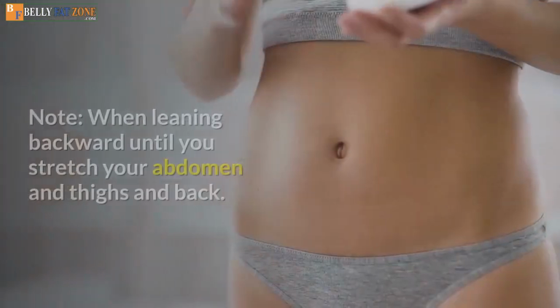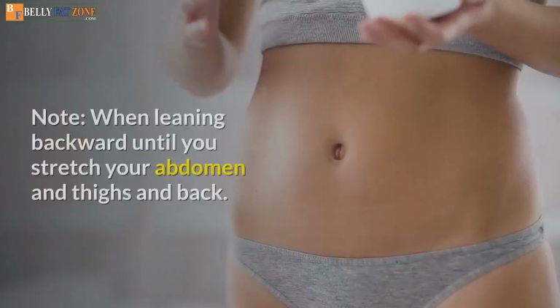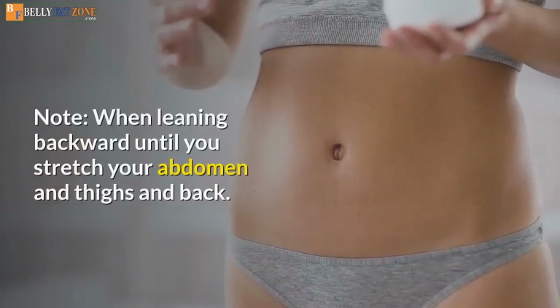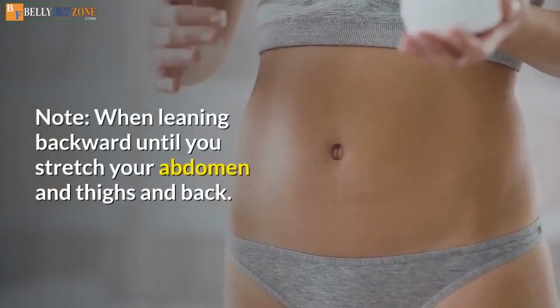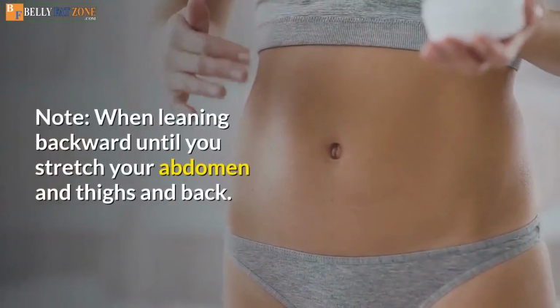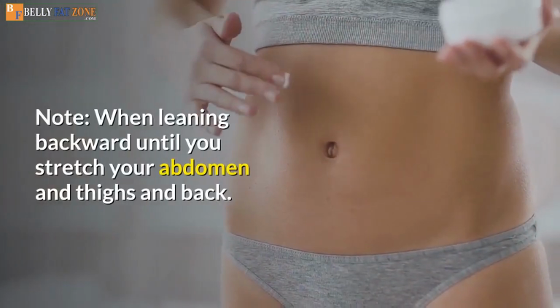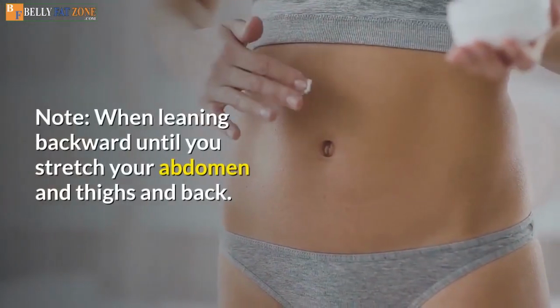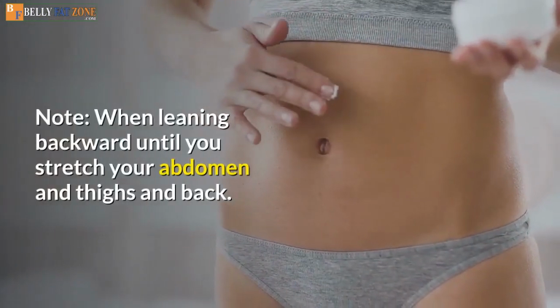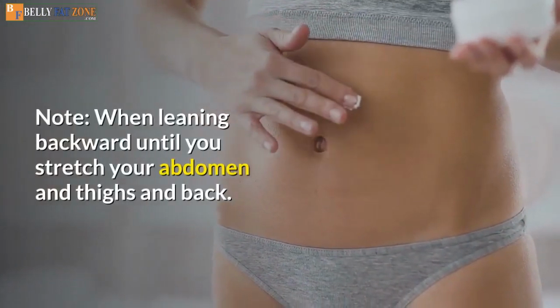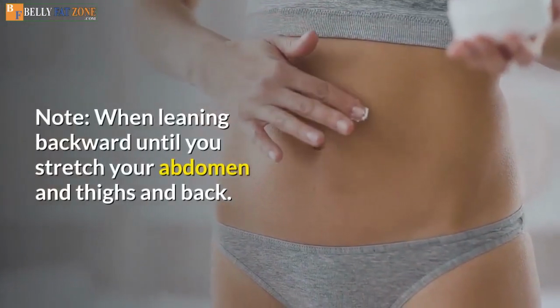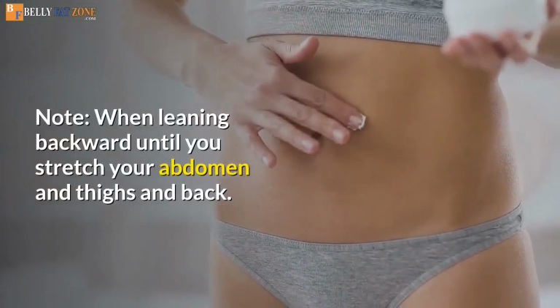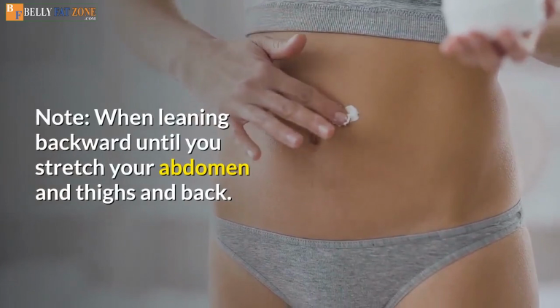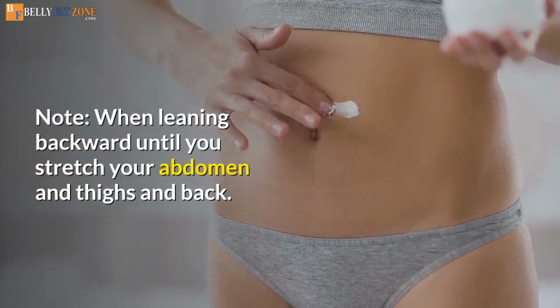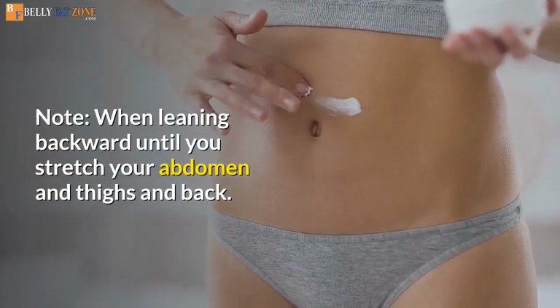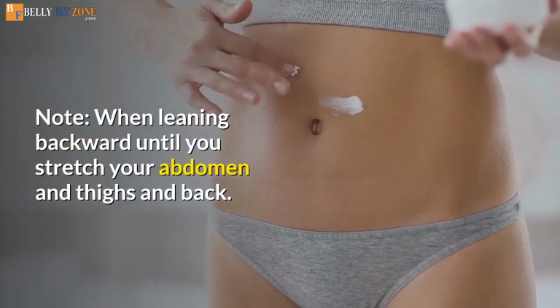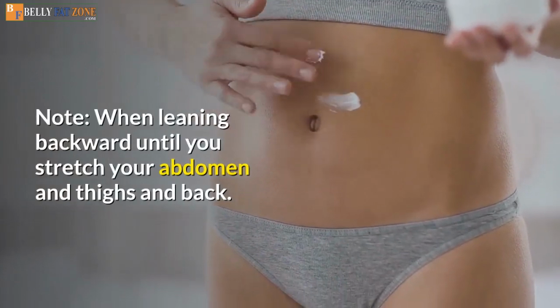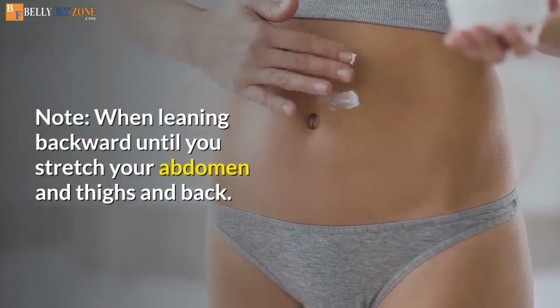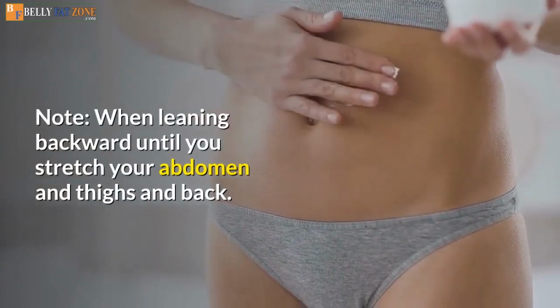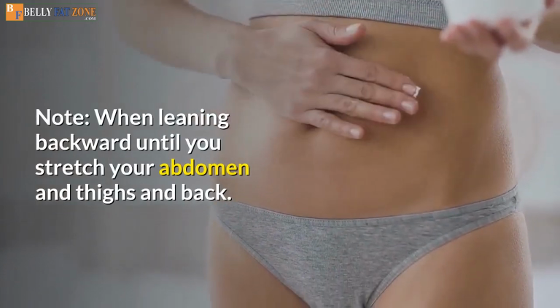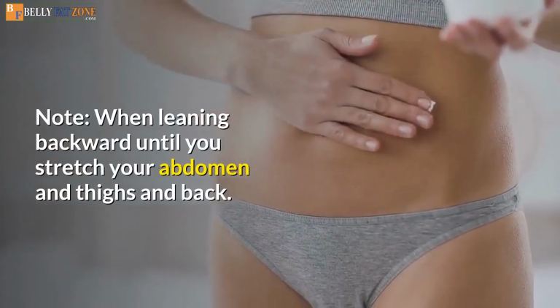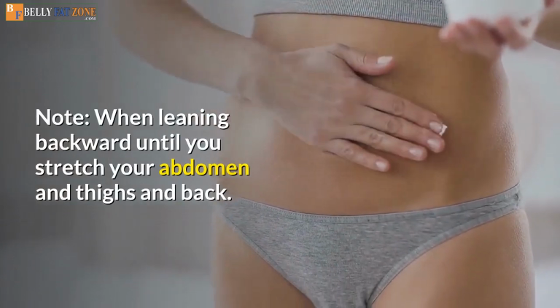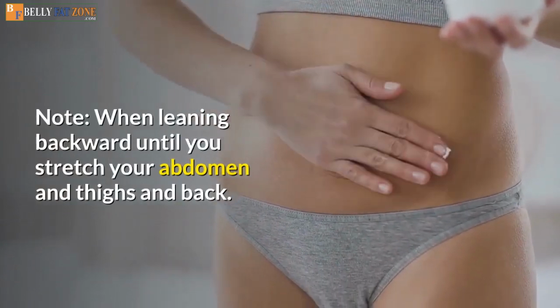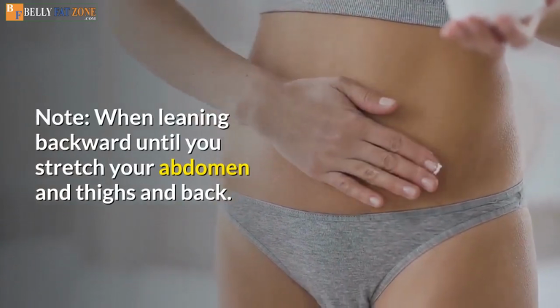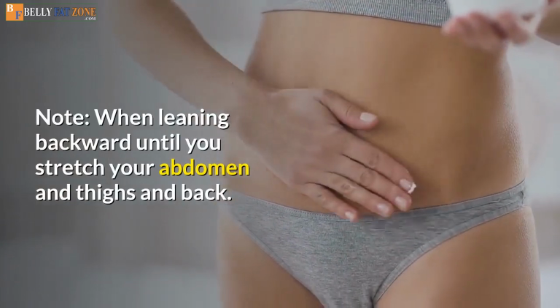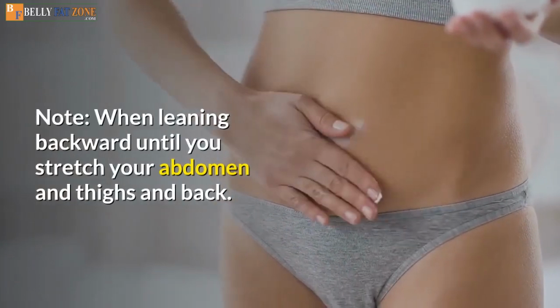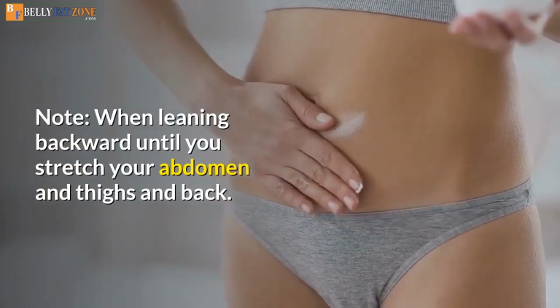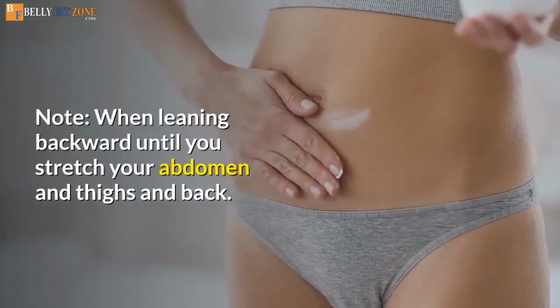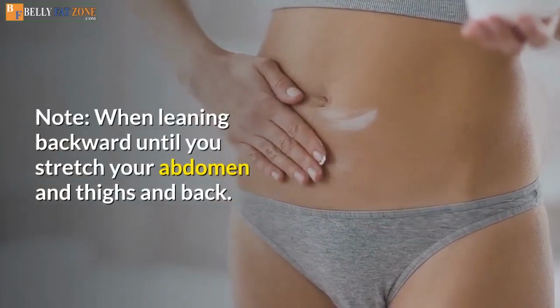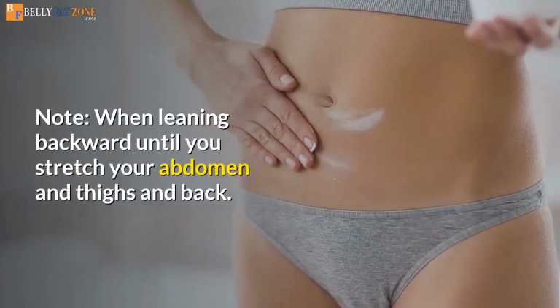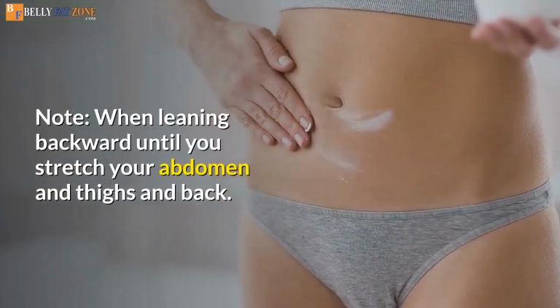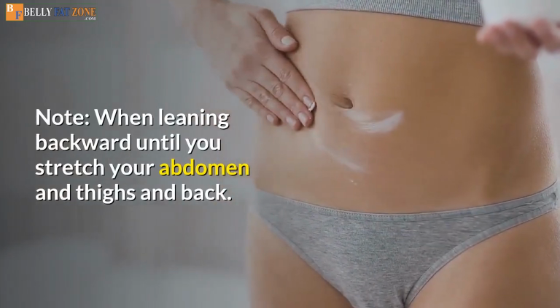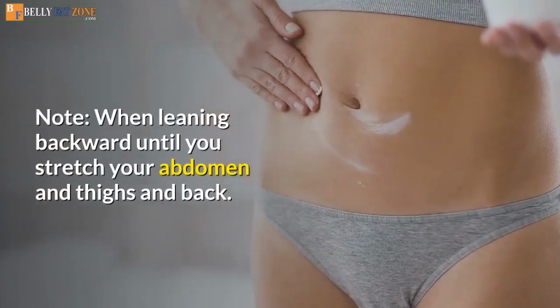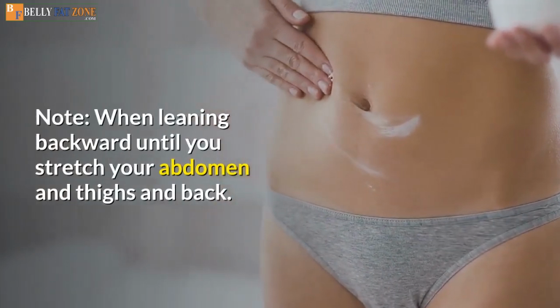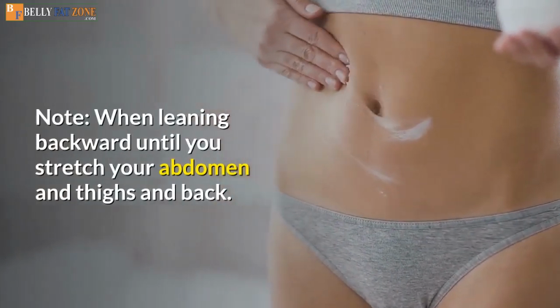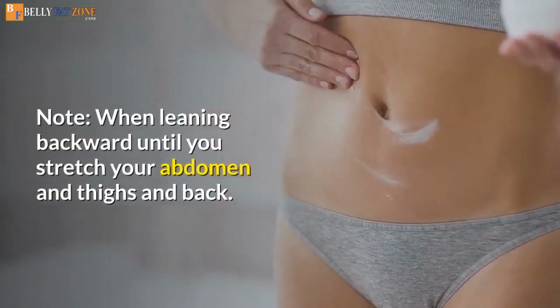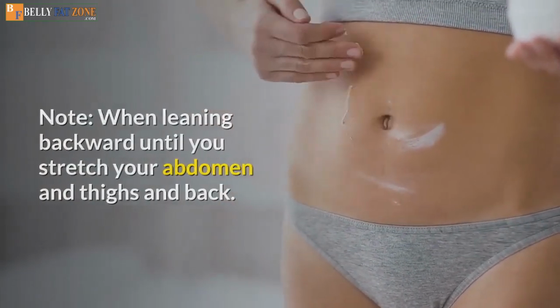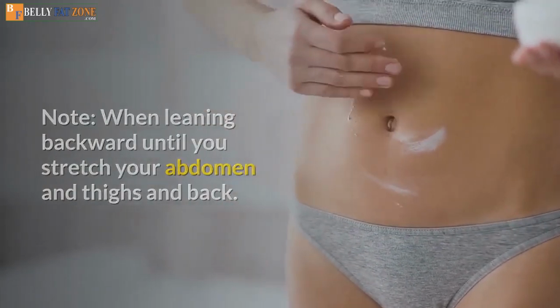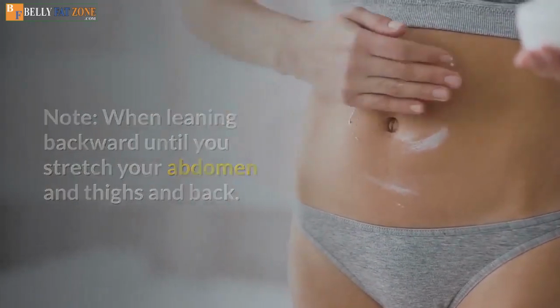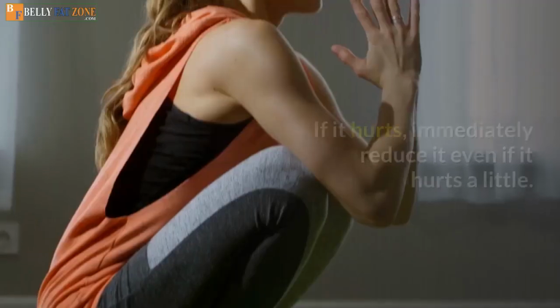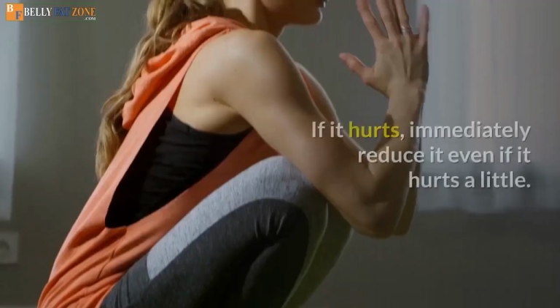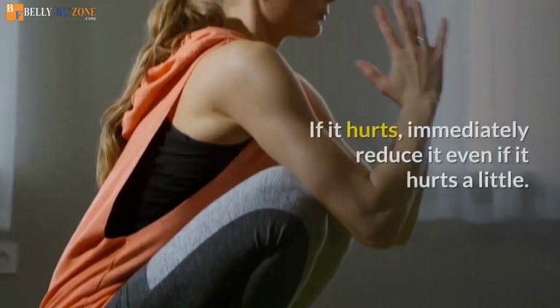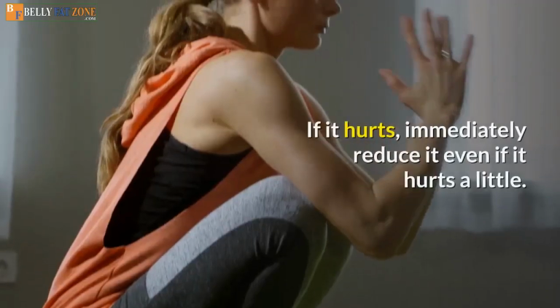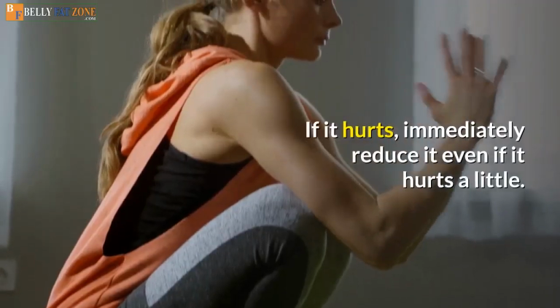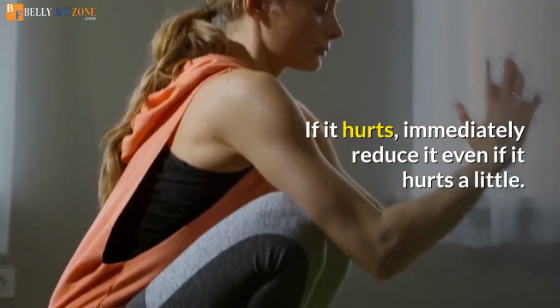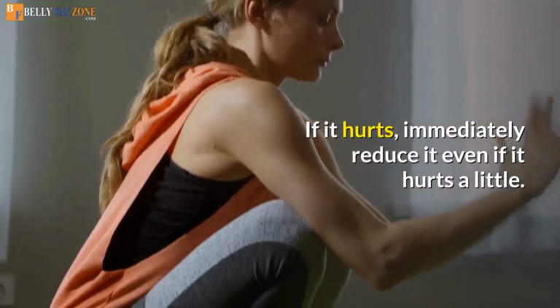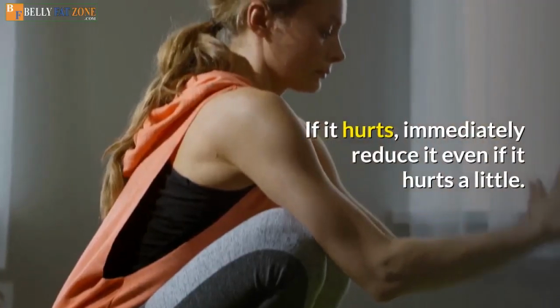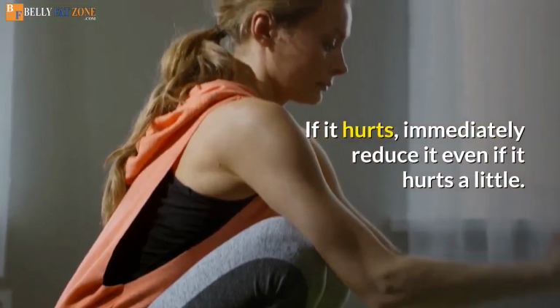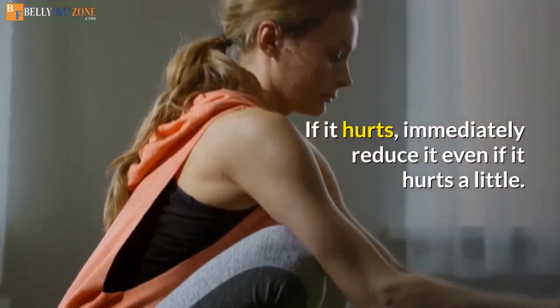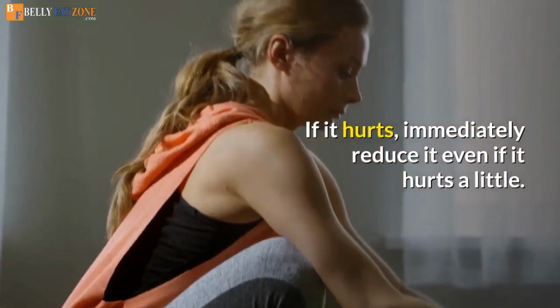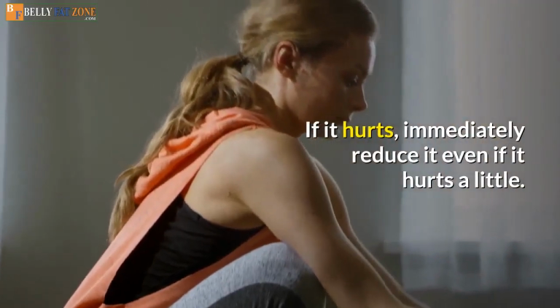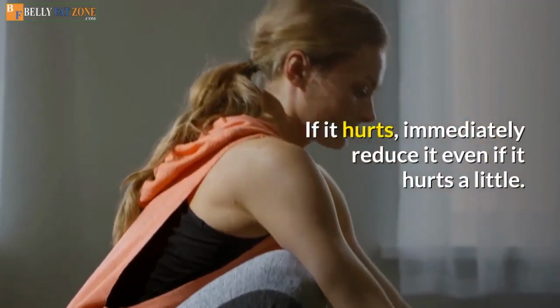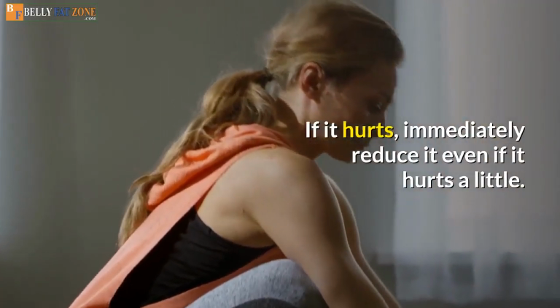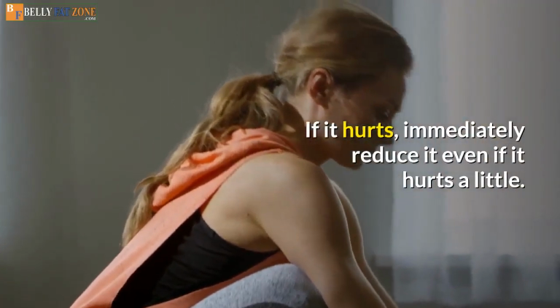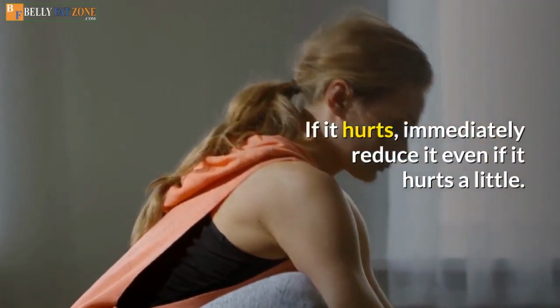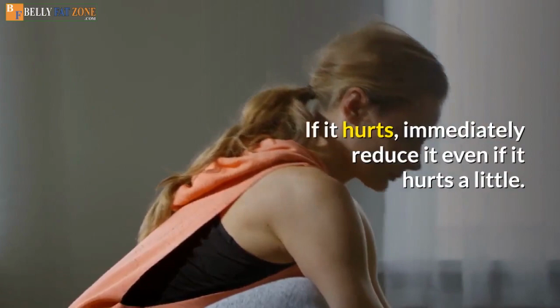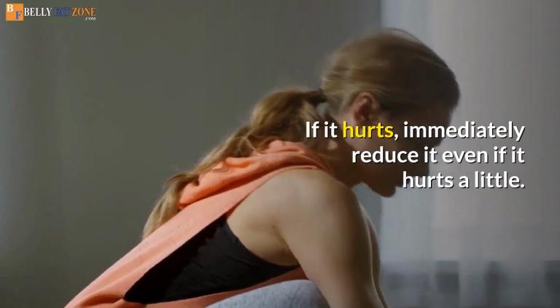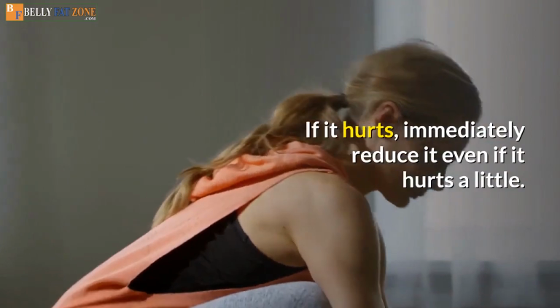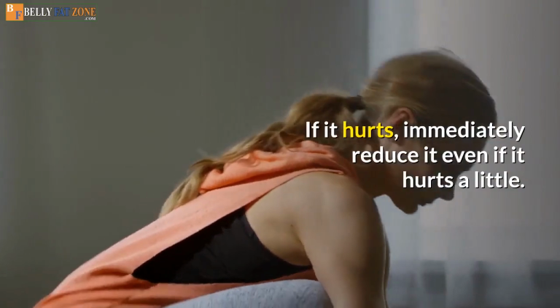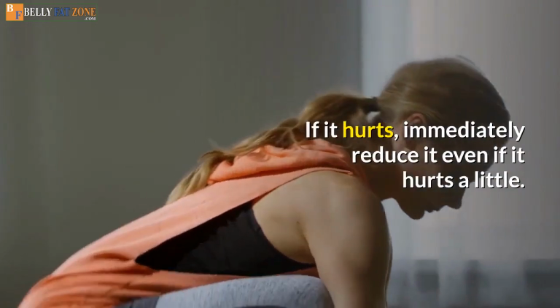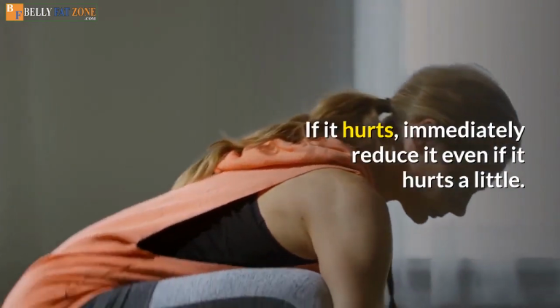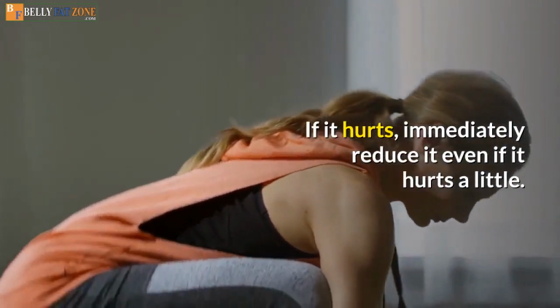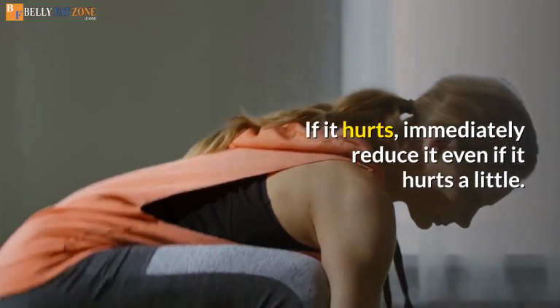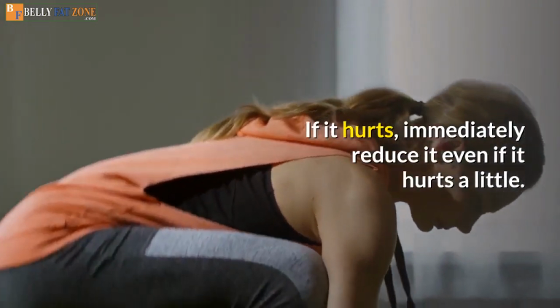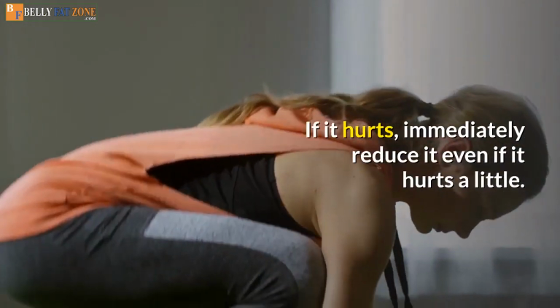Note: when leaning backward, stretch your abdomen, thighs, and back. If it hurts, immediately reduce the stretch even if it hurts a little.